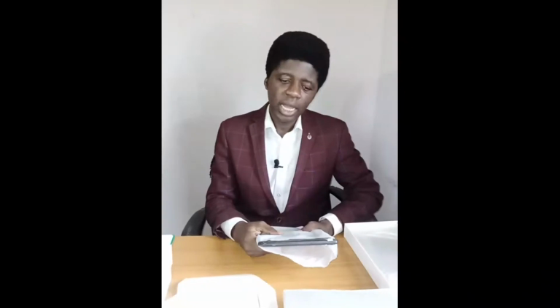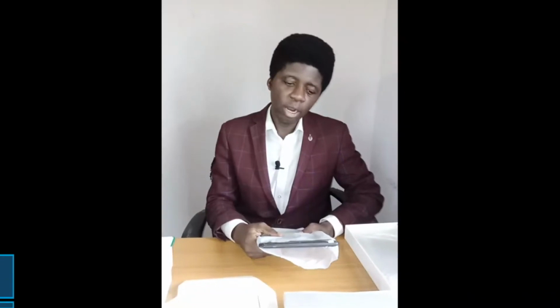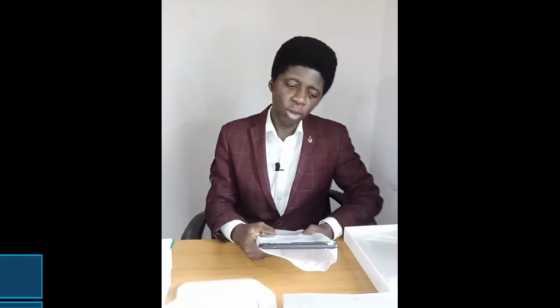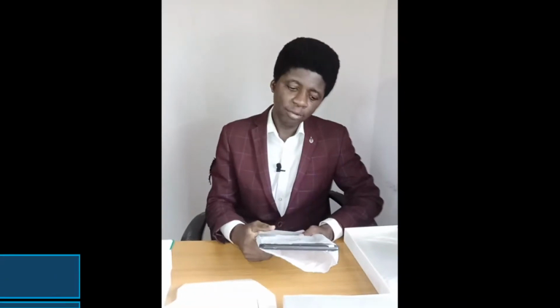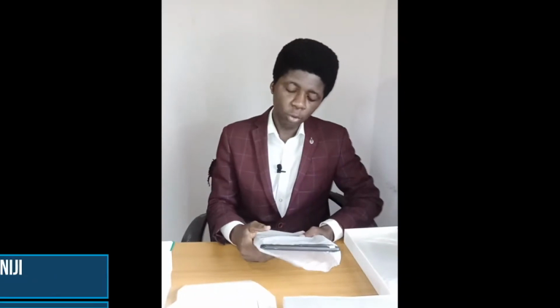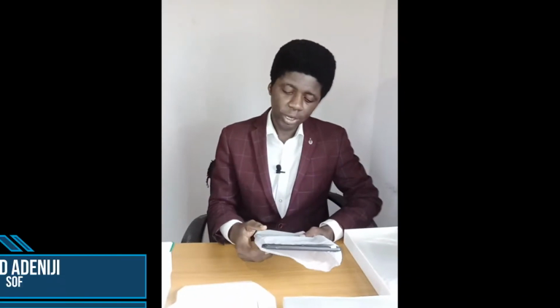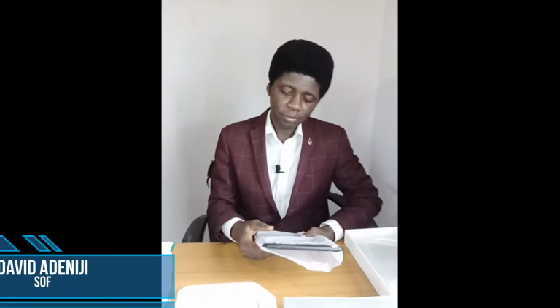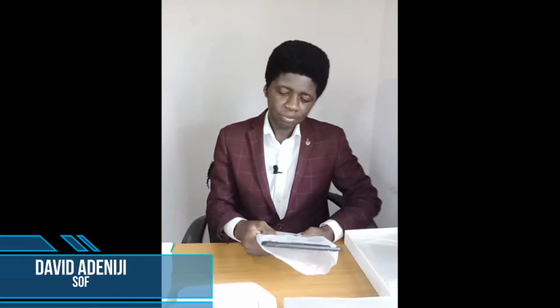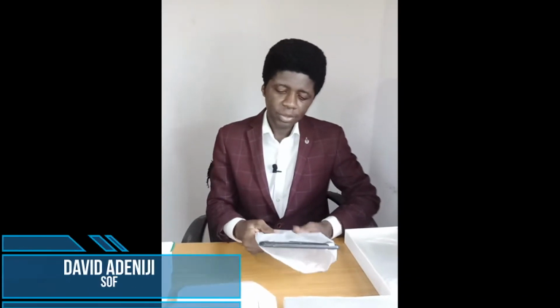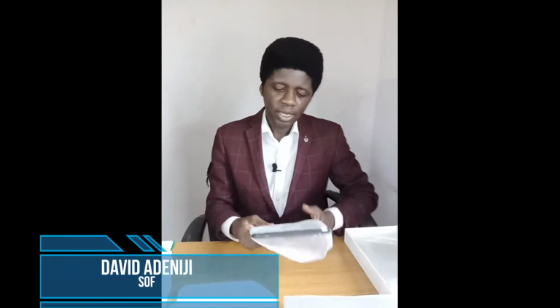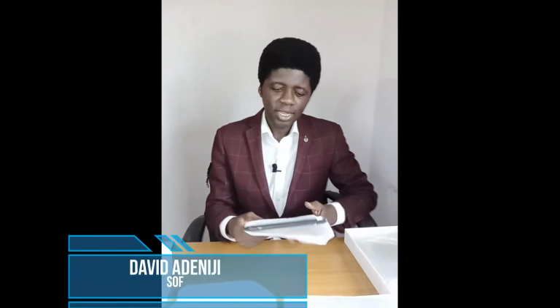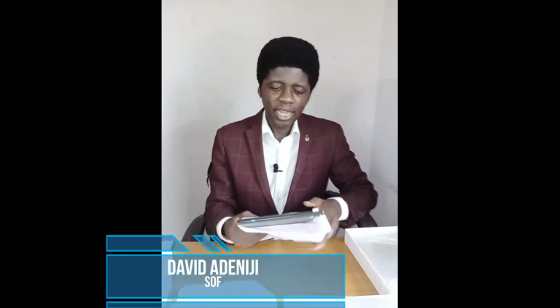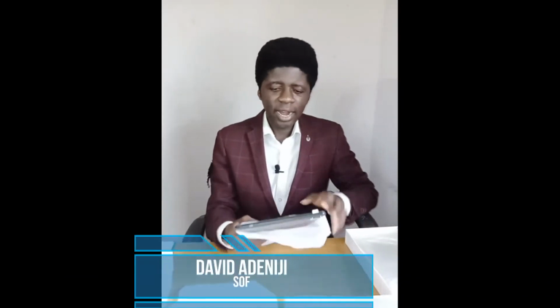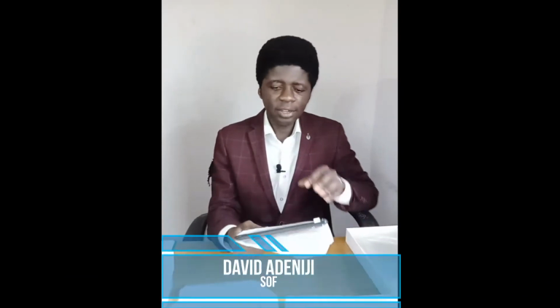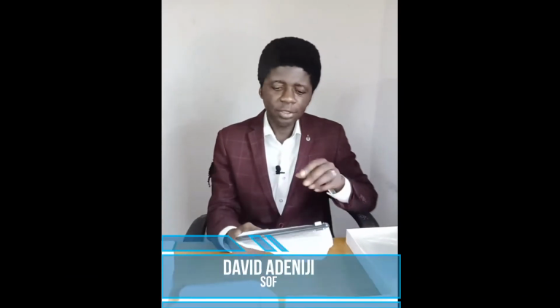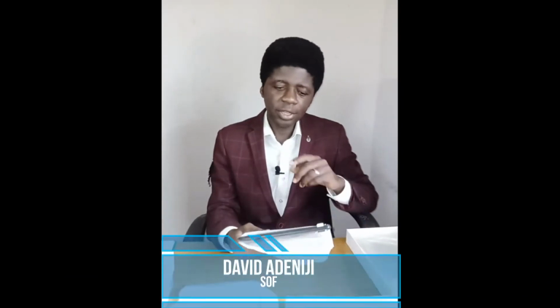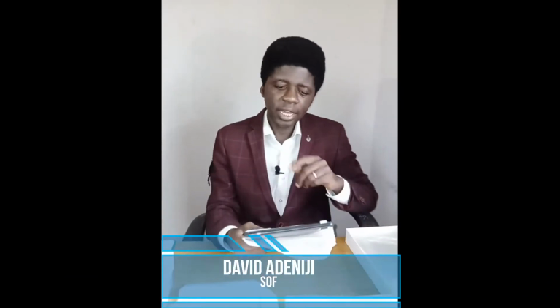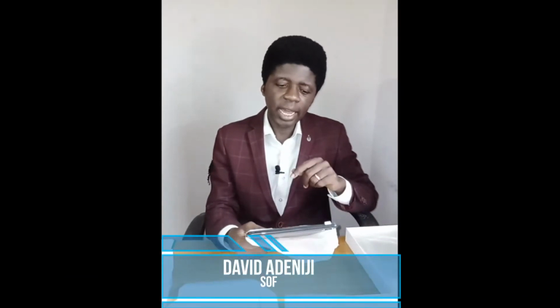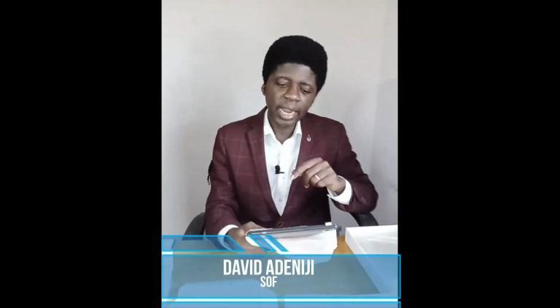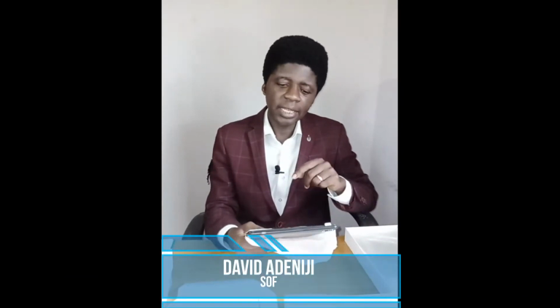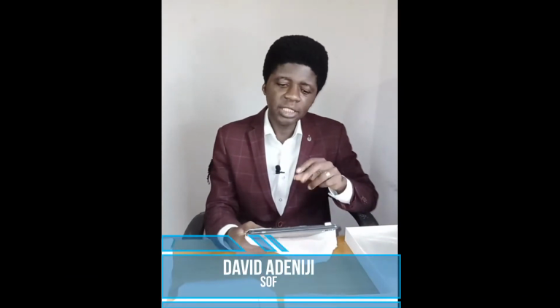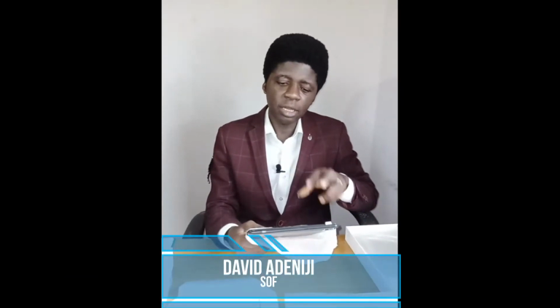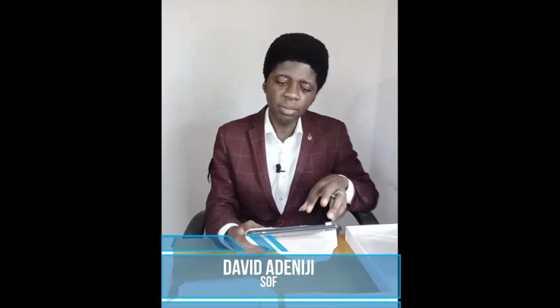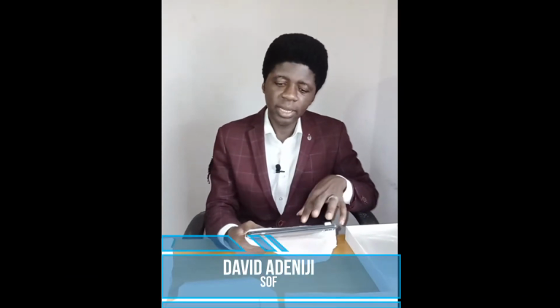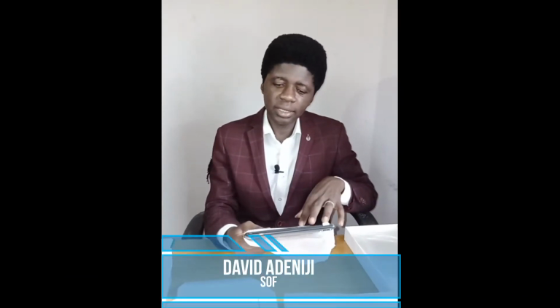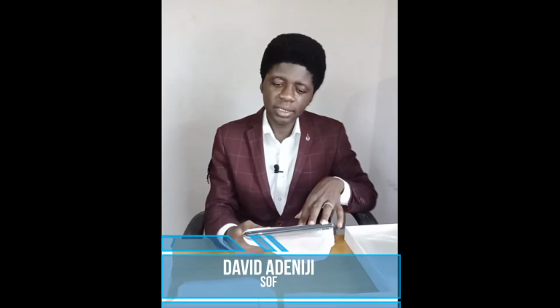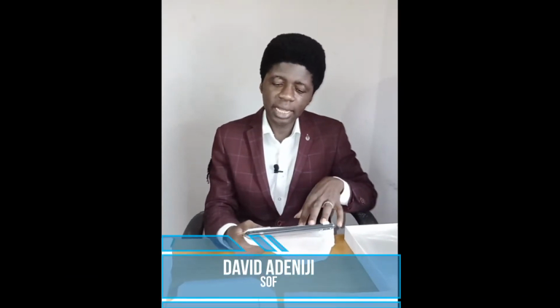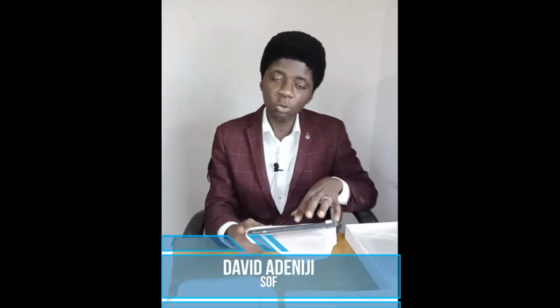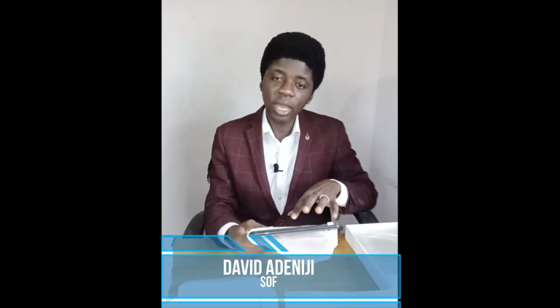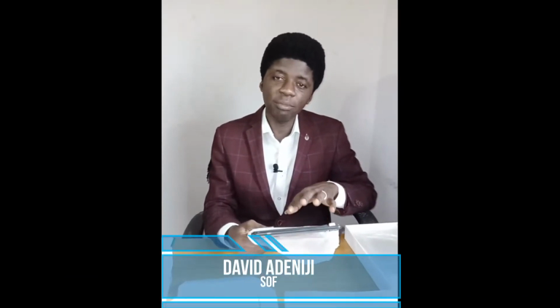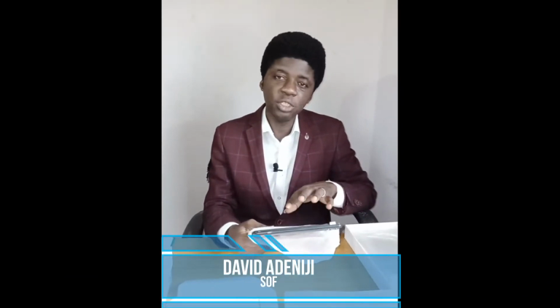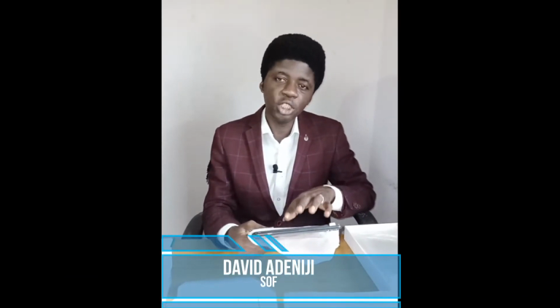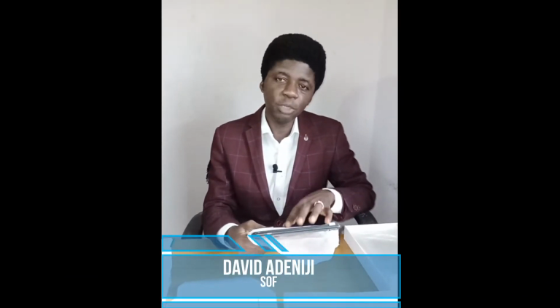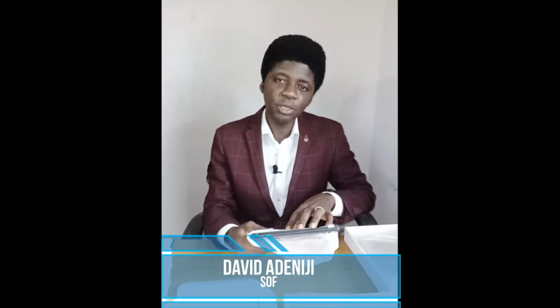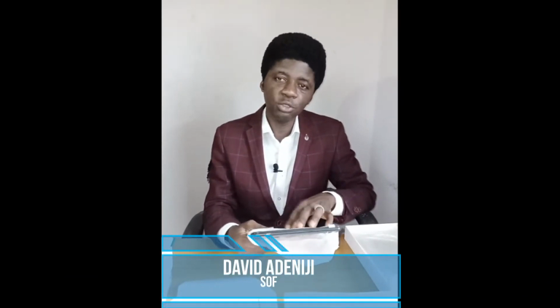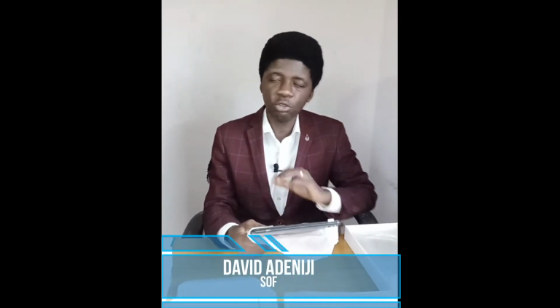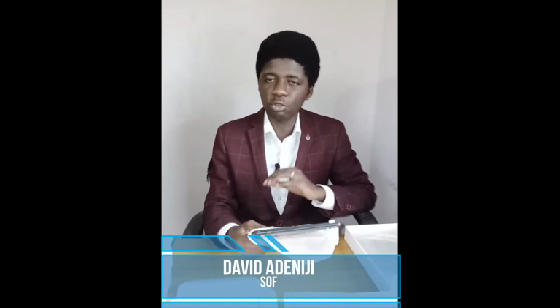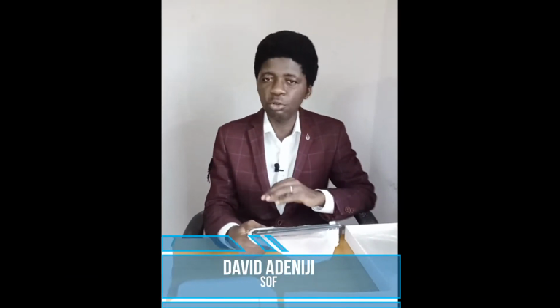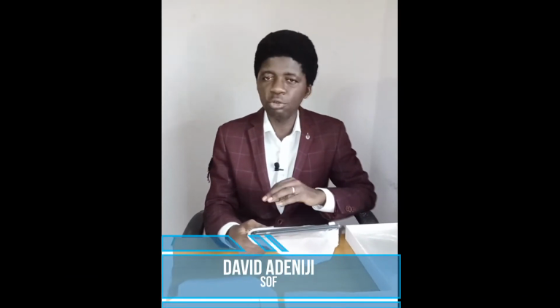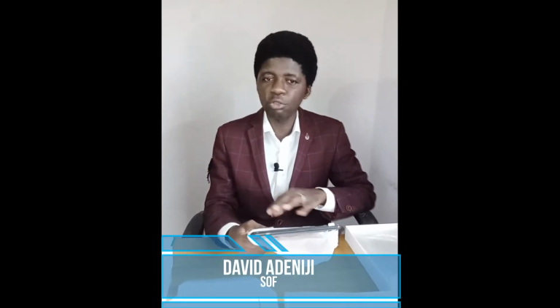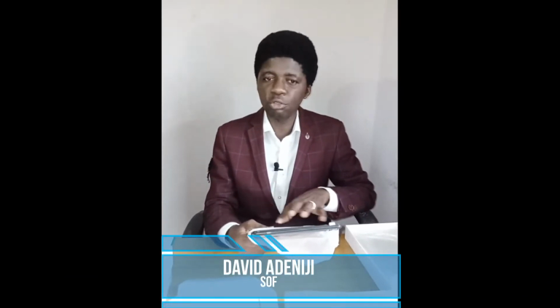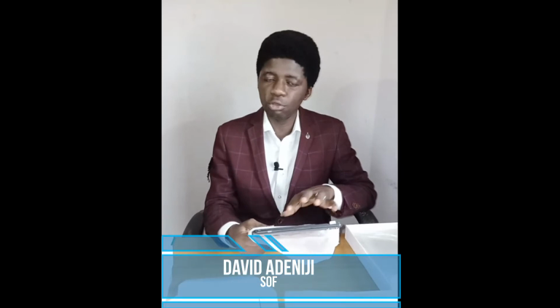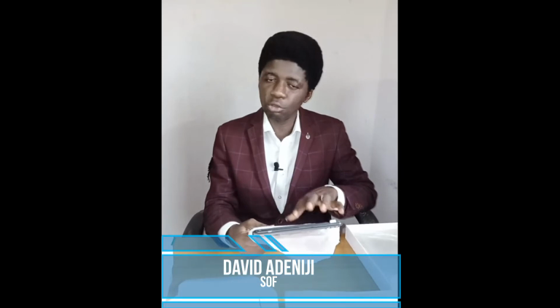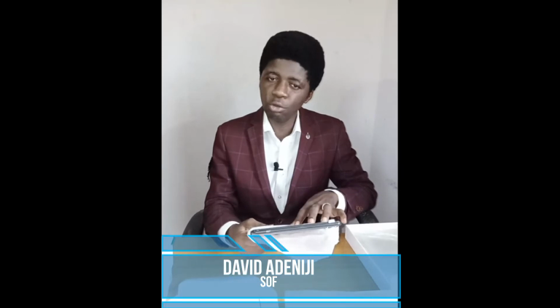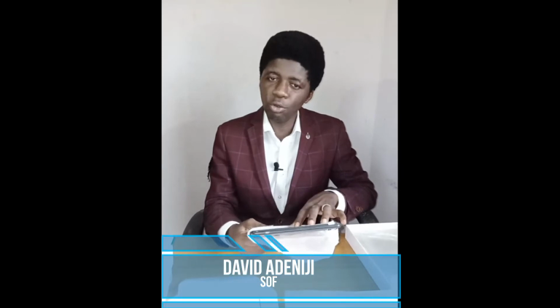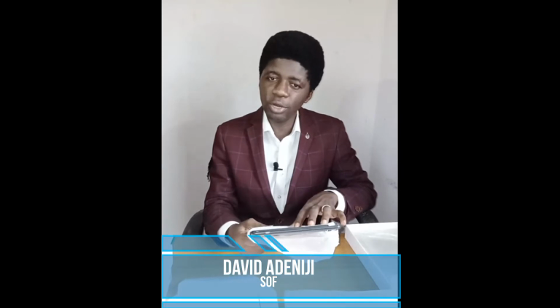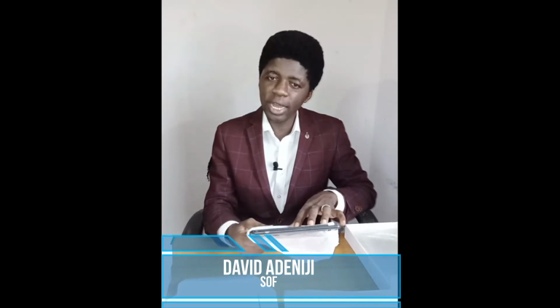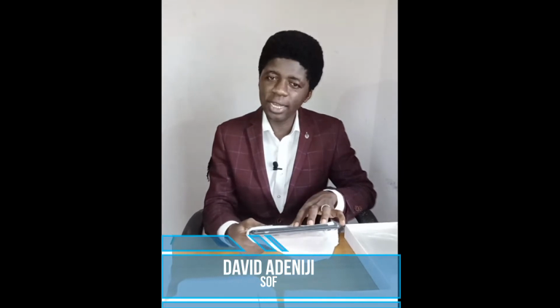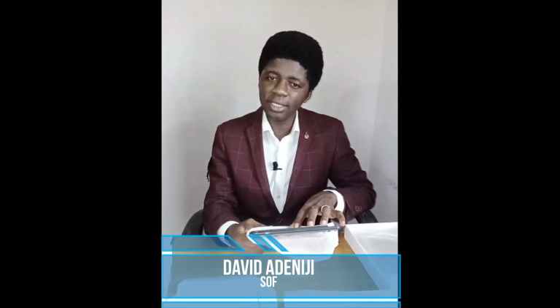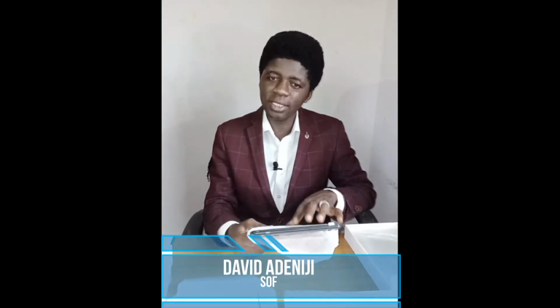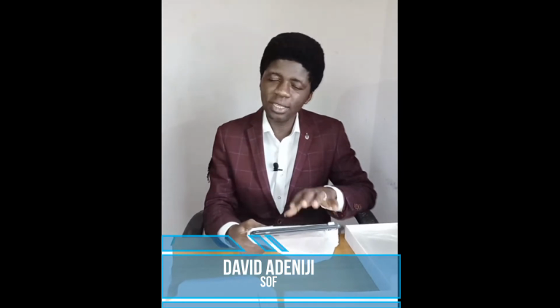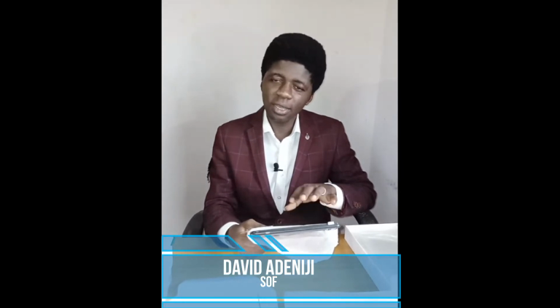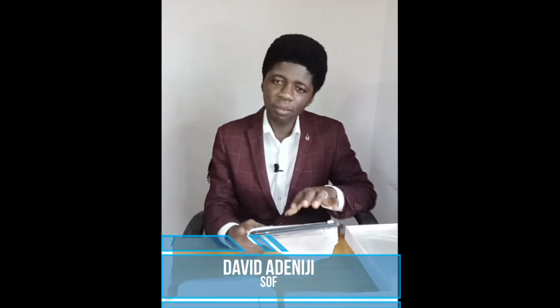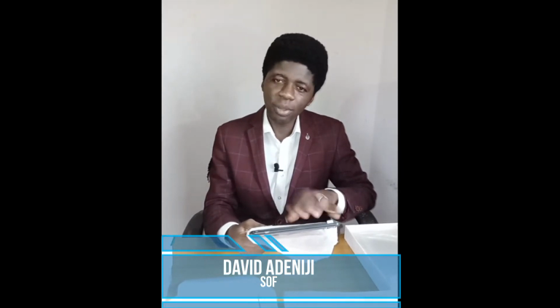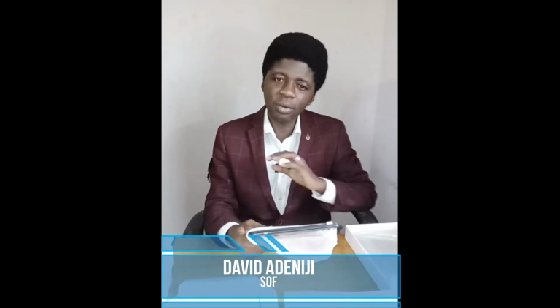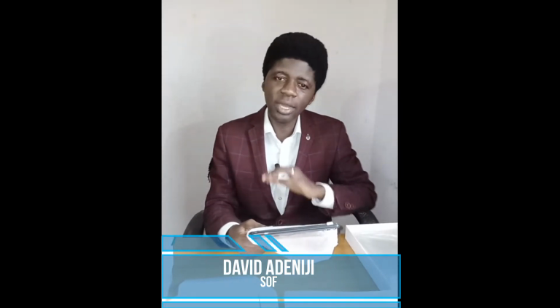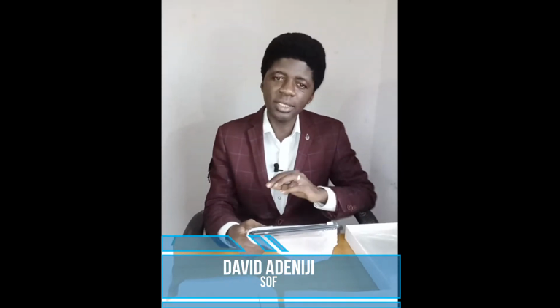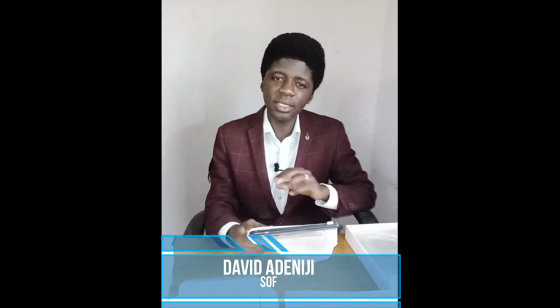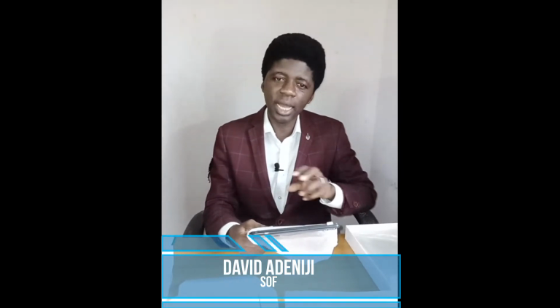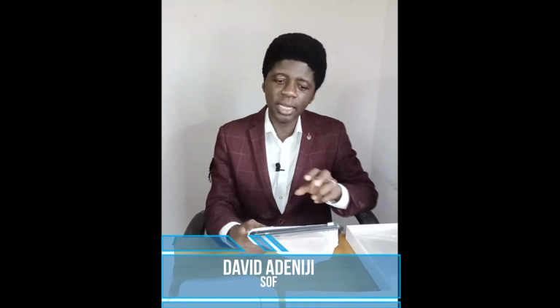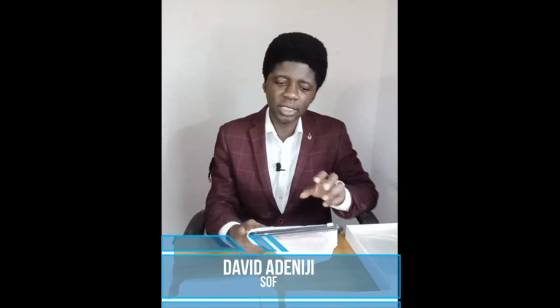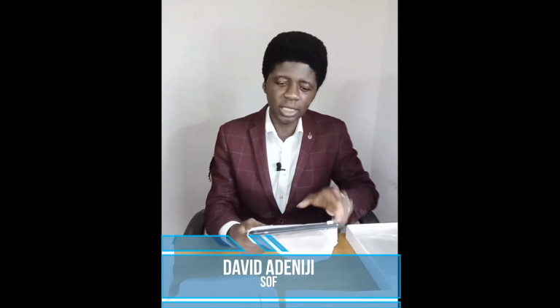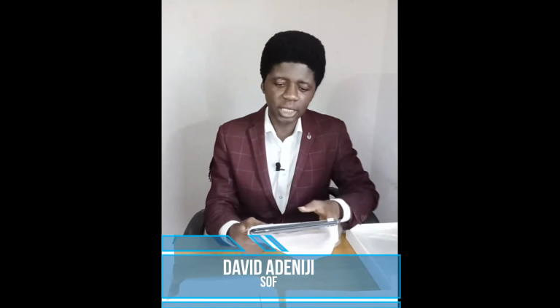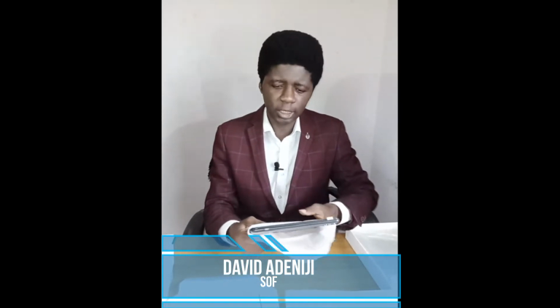Hello everyone, here are the ThinkAli tablets that we have been shipping to schools, to school owners, parents and teachers.